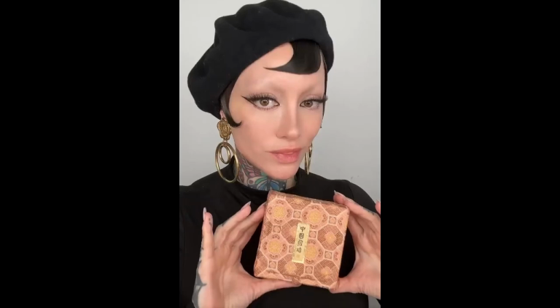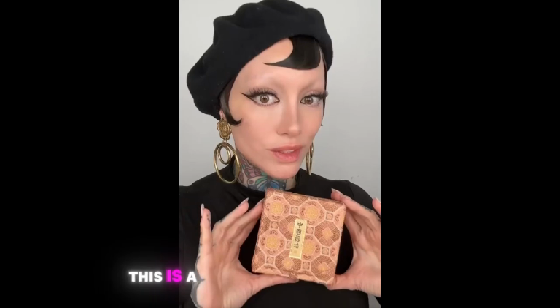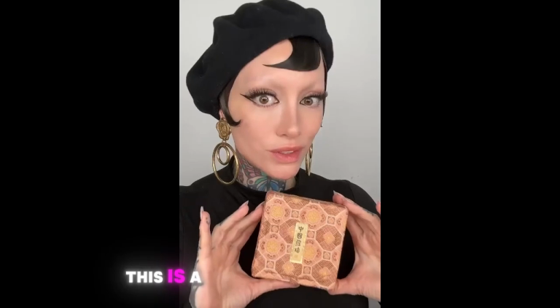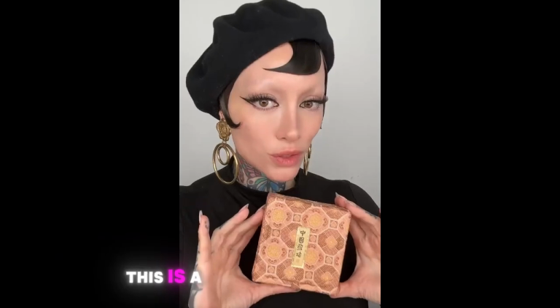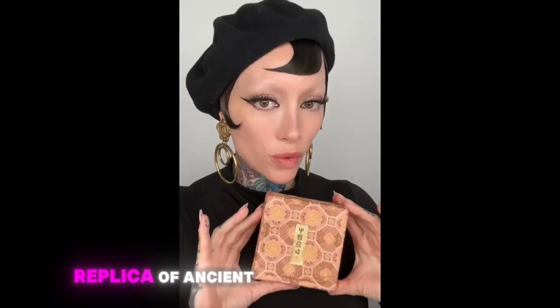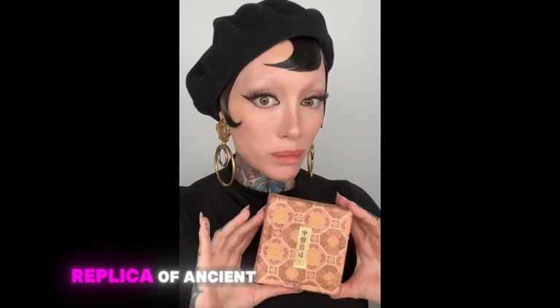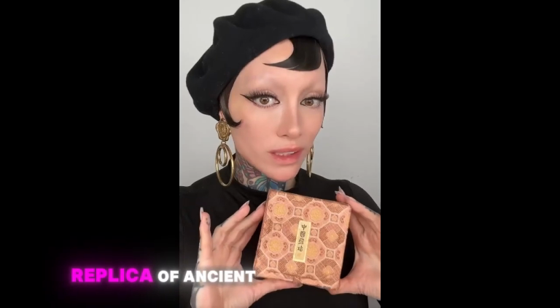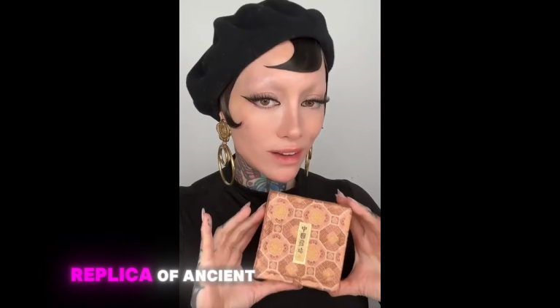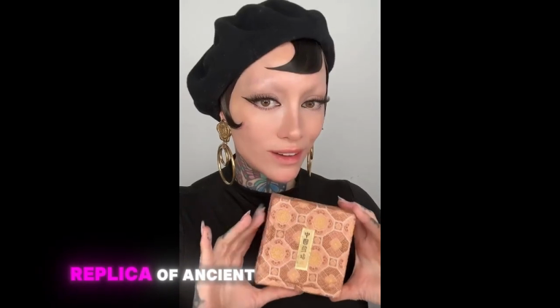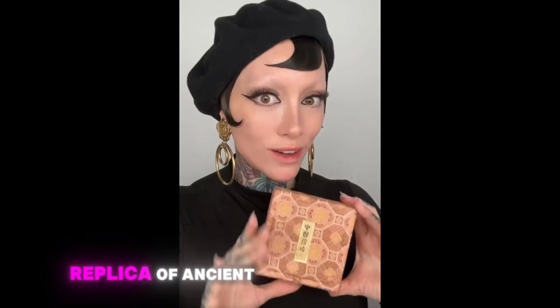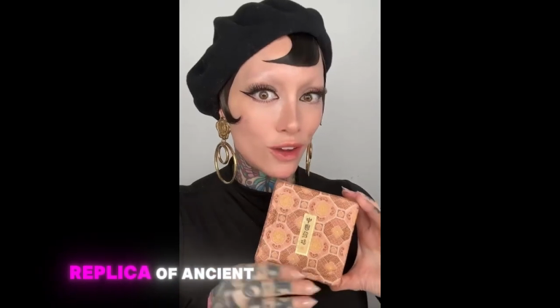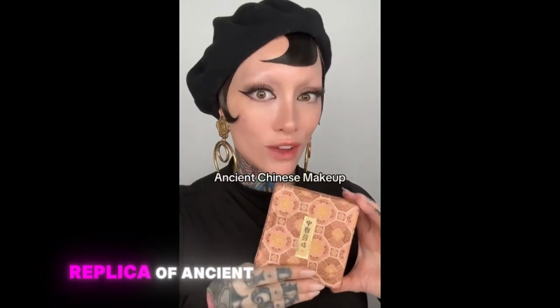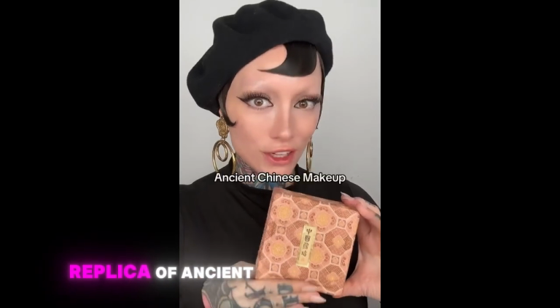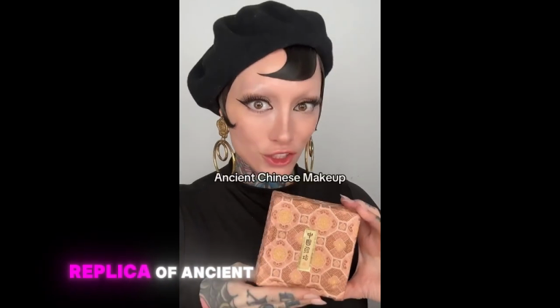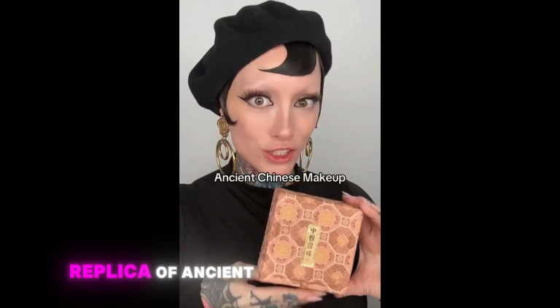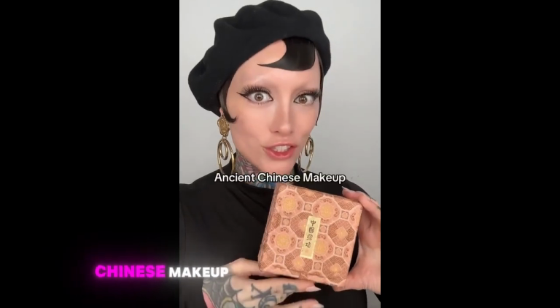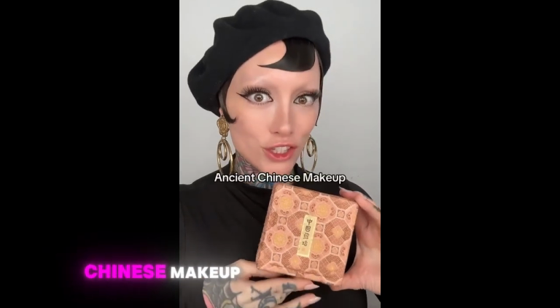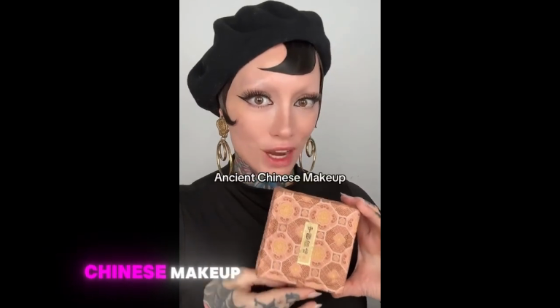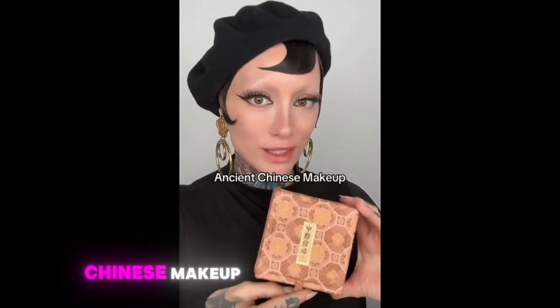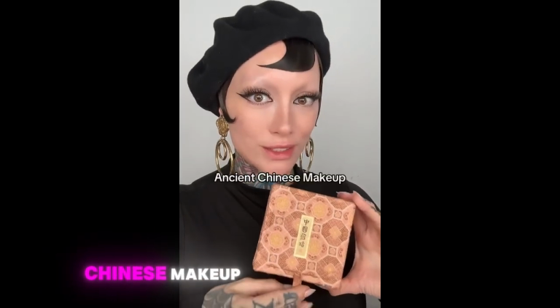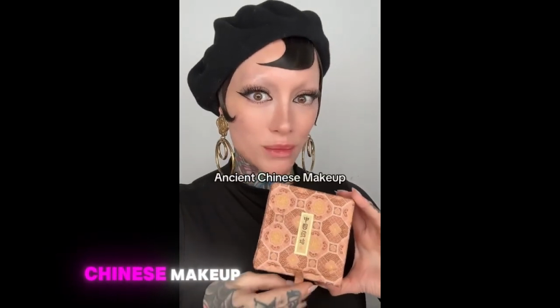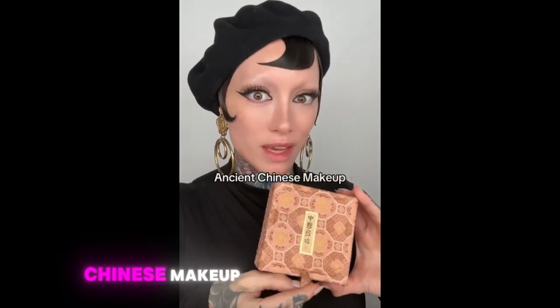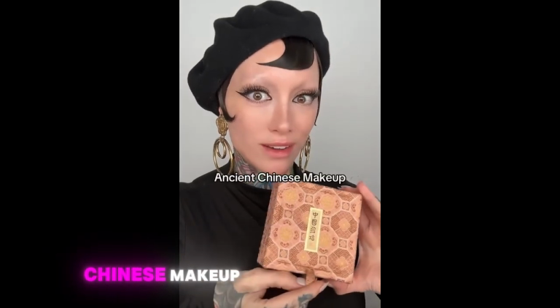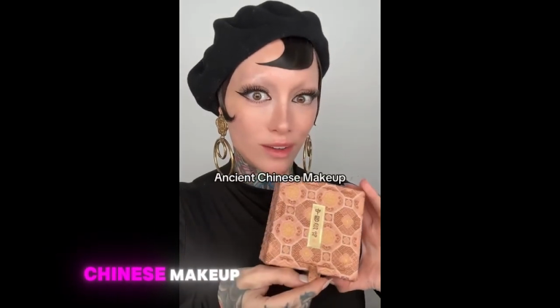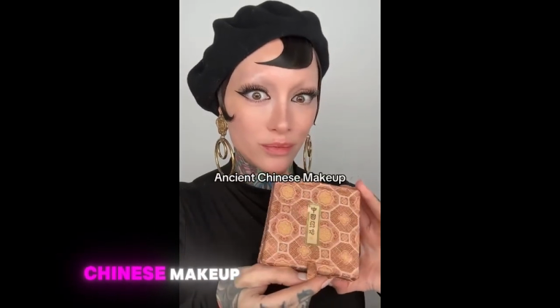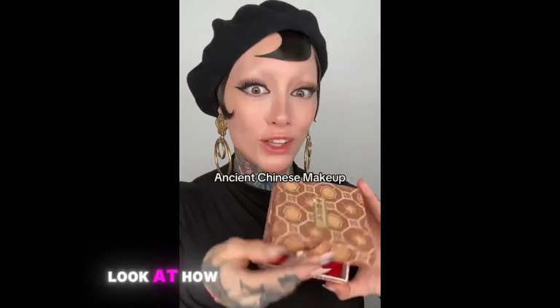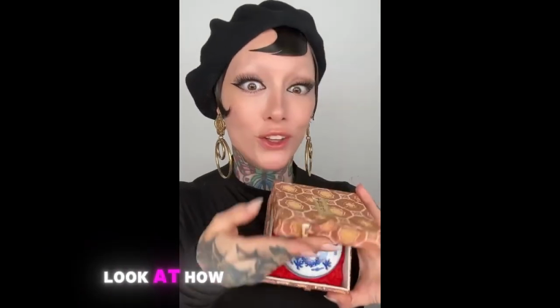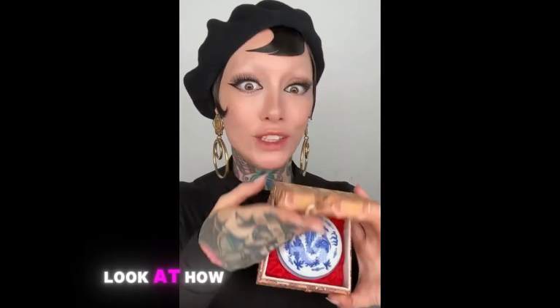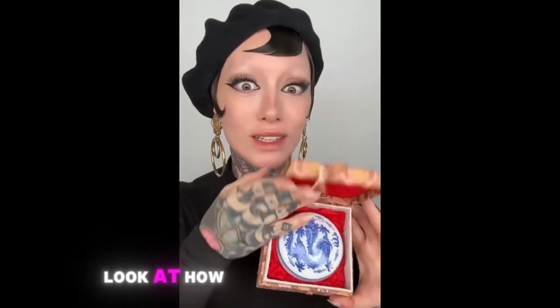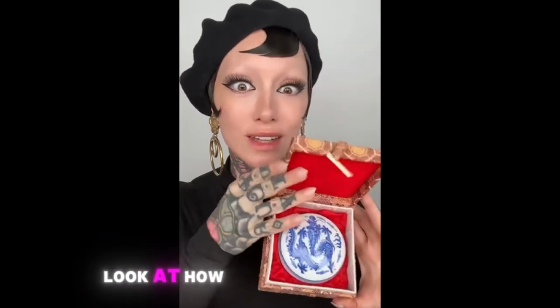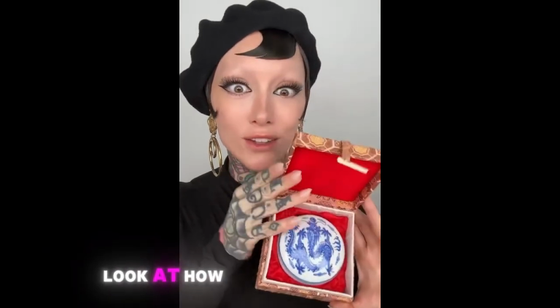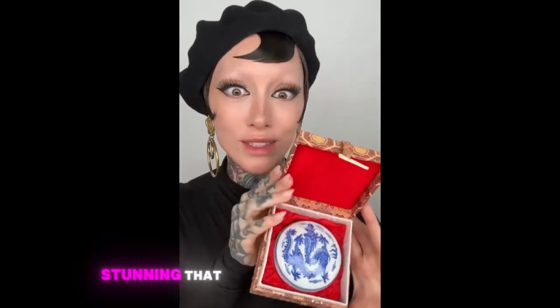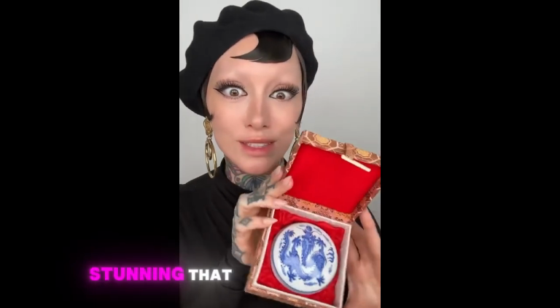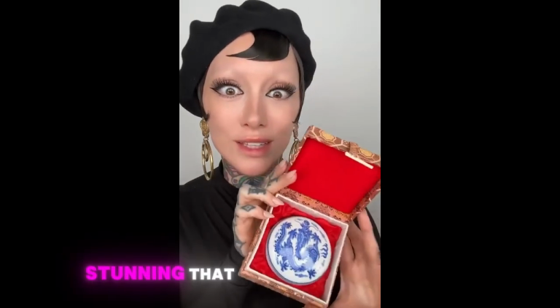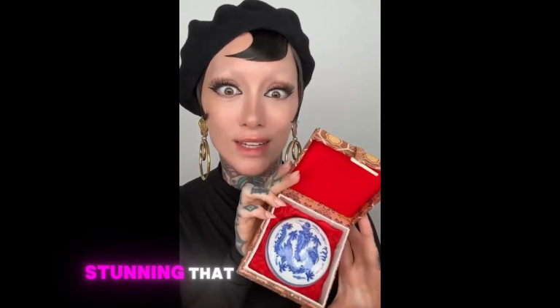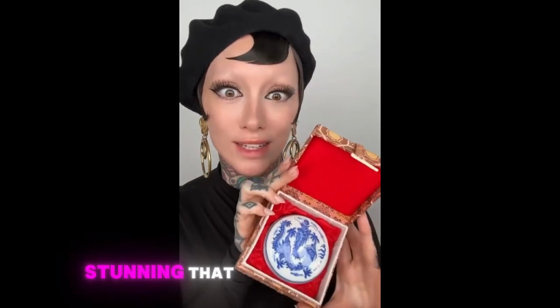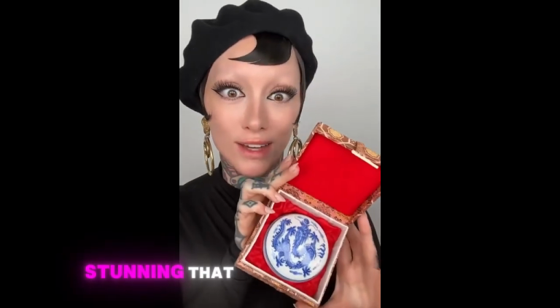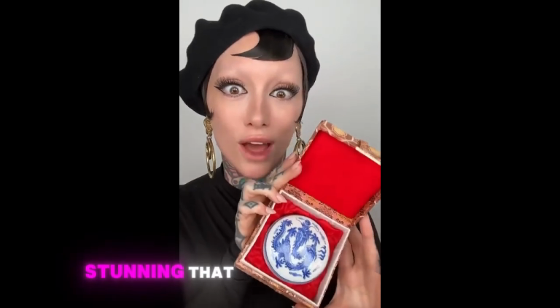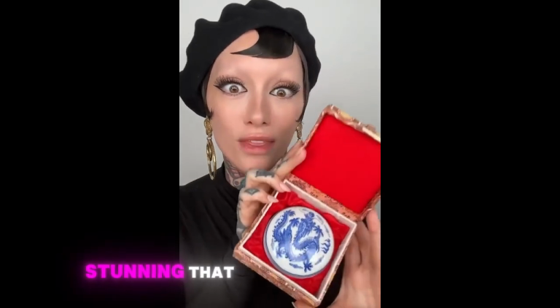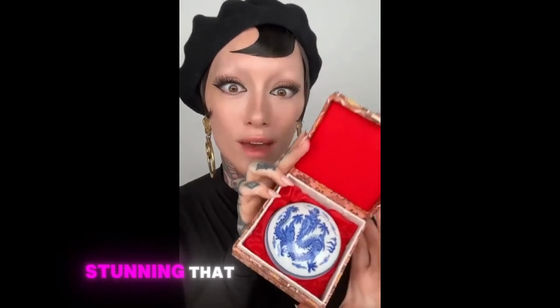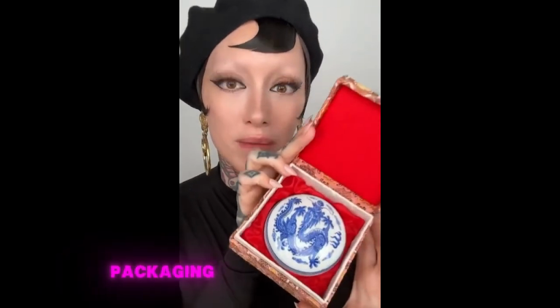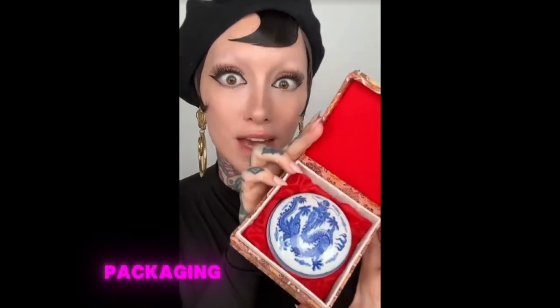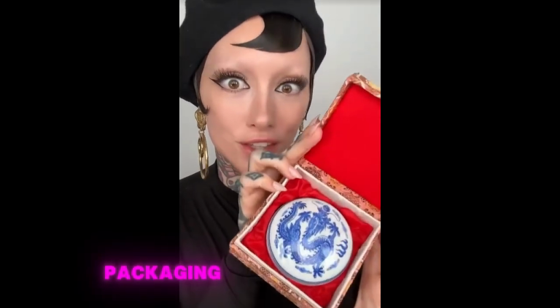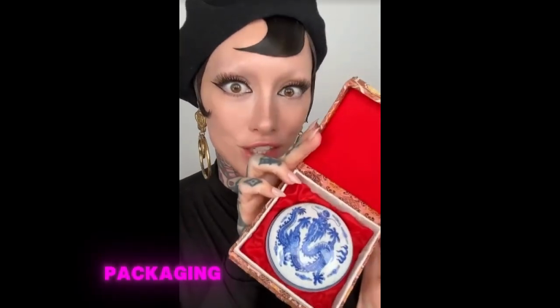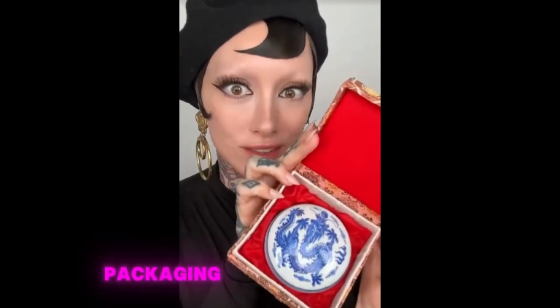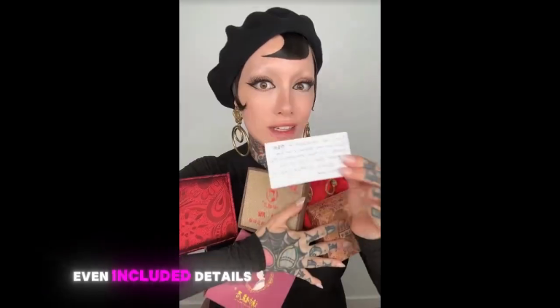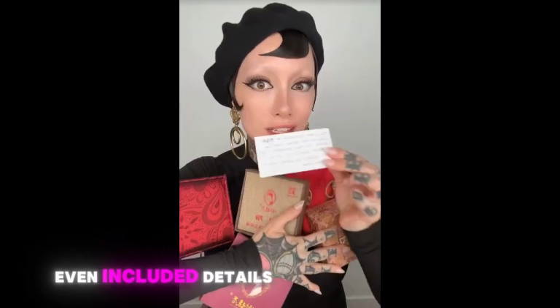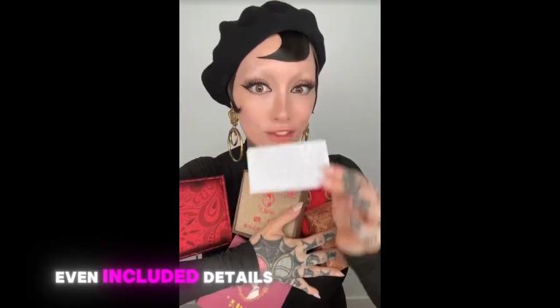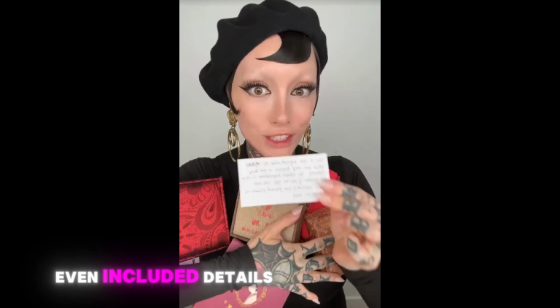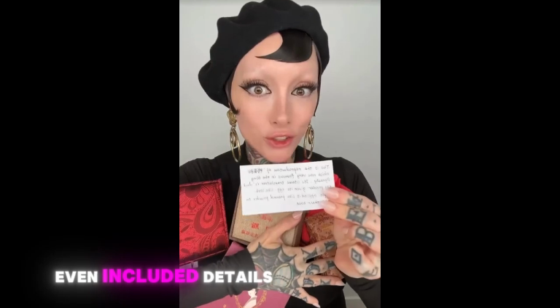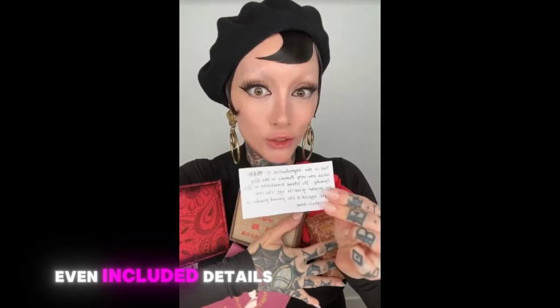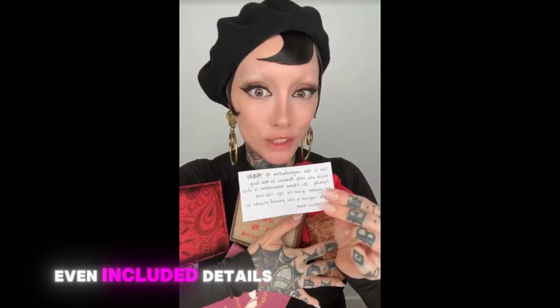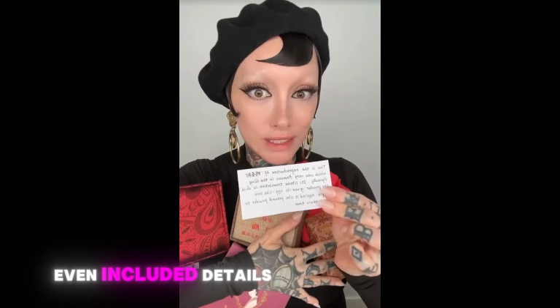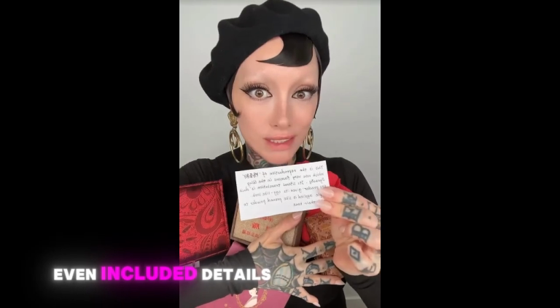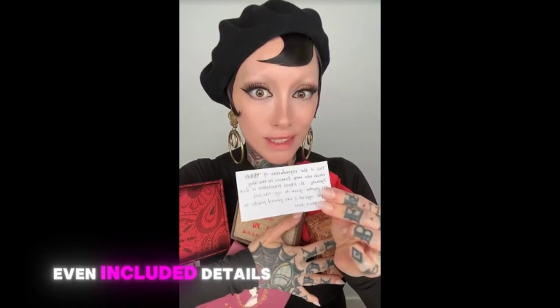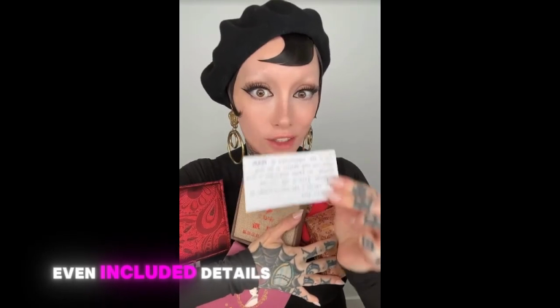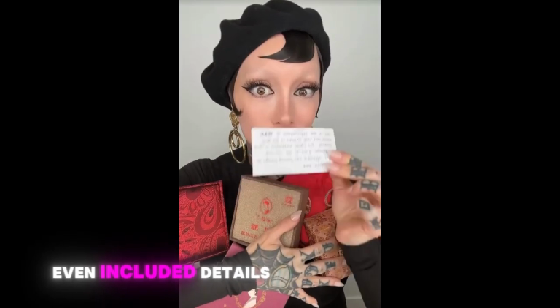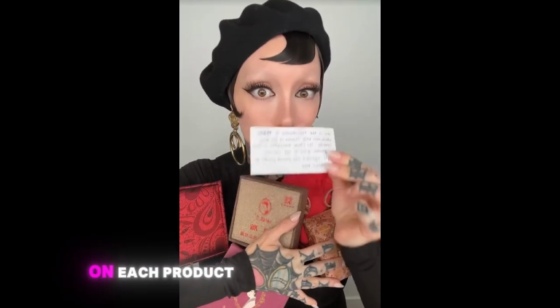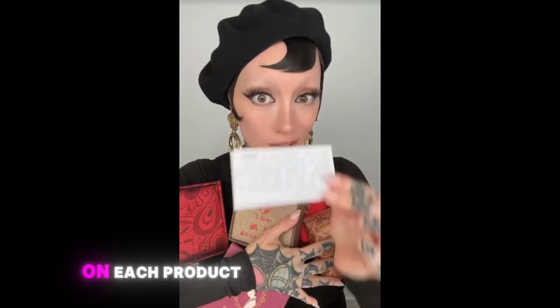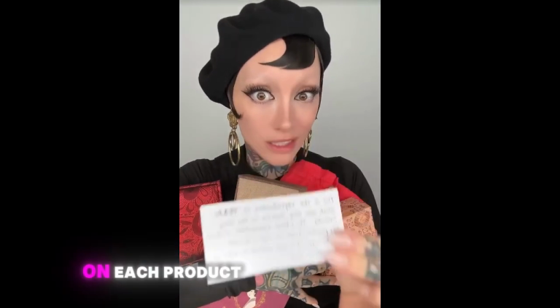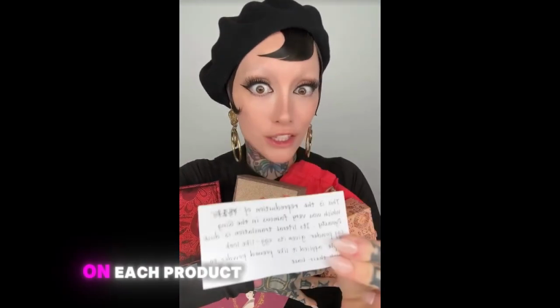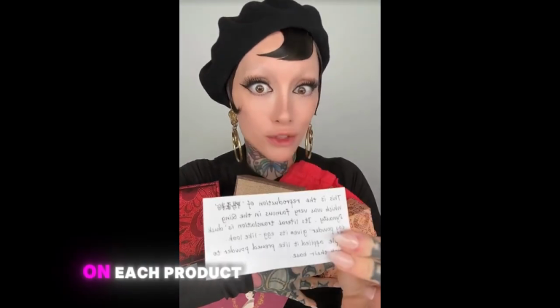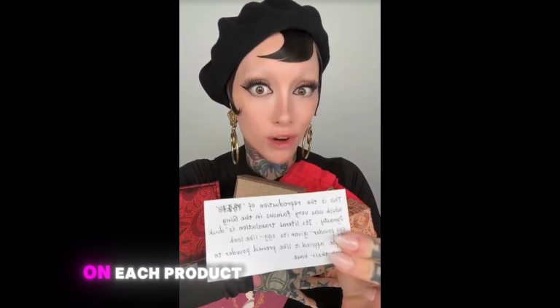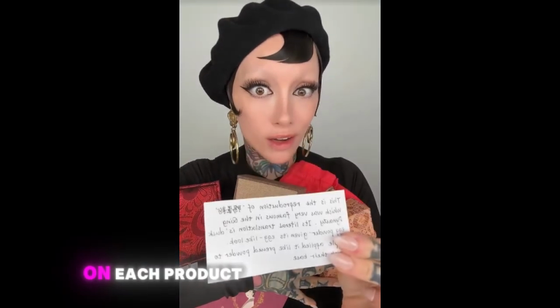This is a replica of ancient Chinese makeup. Look at how stunning that packaging is — it even included details on each product.